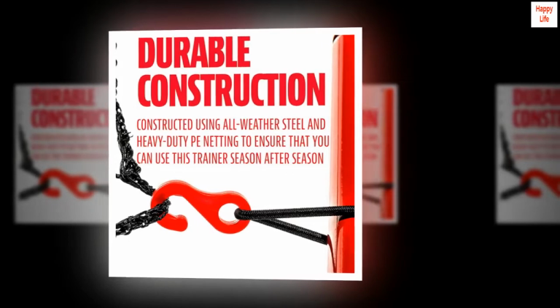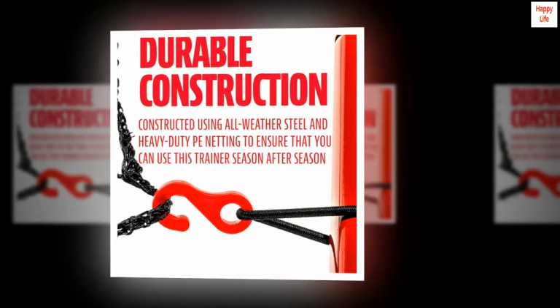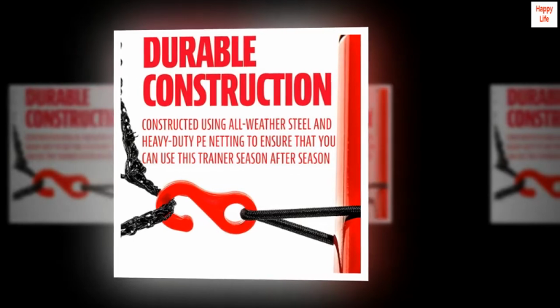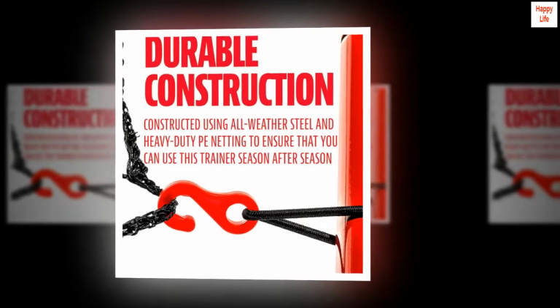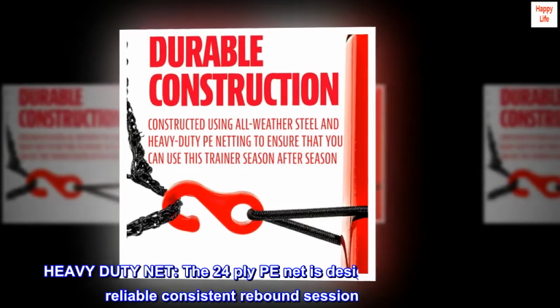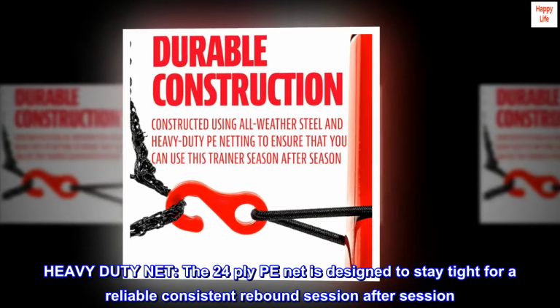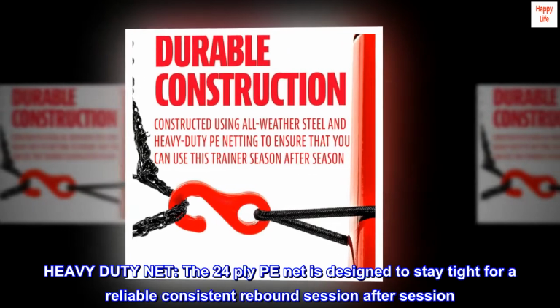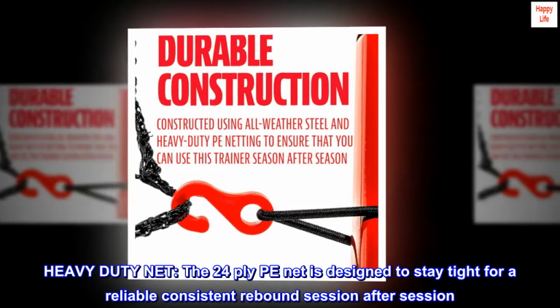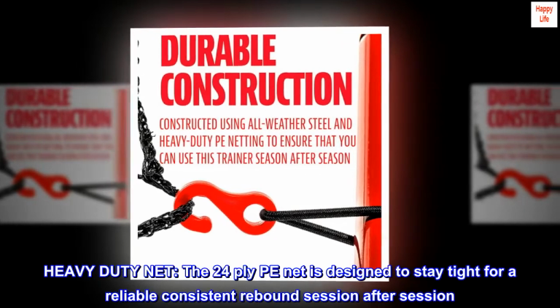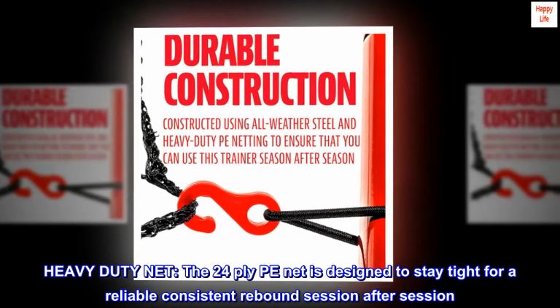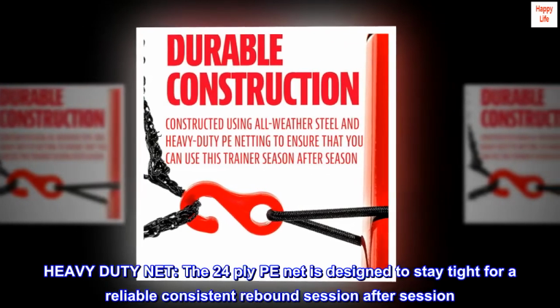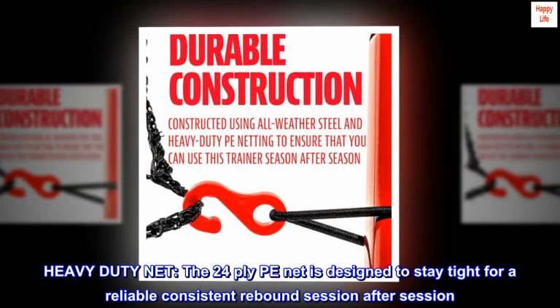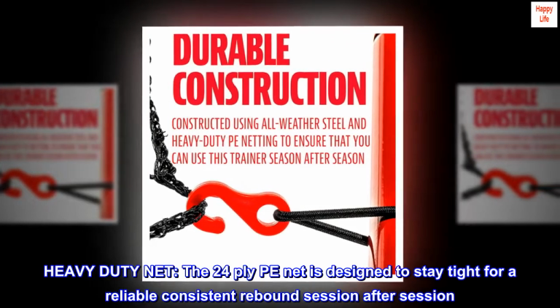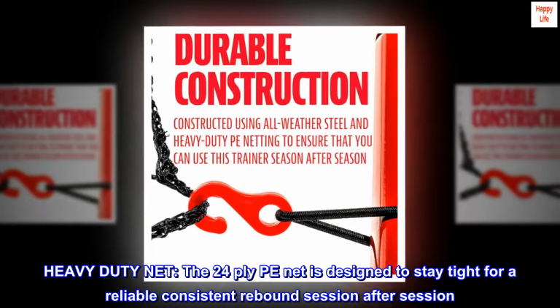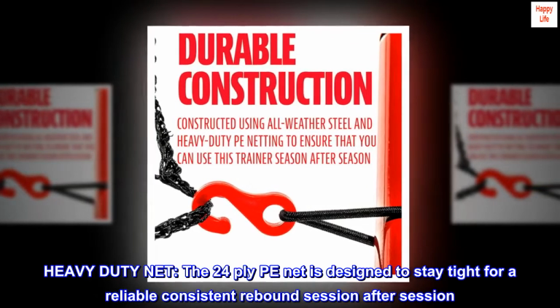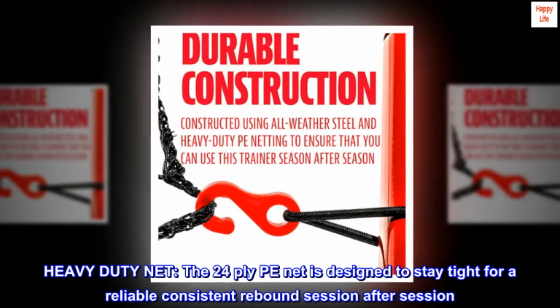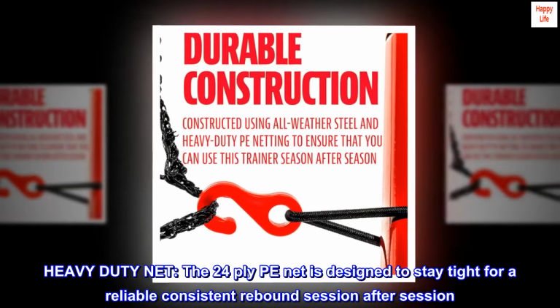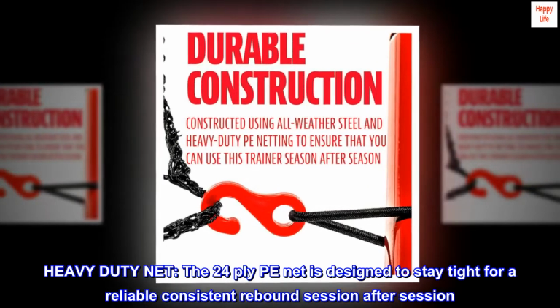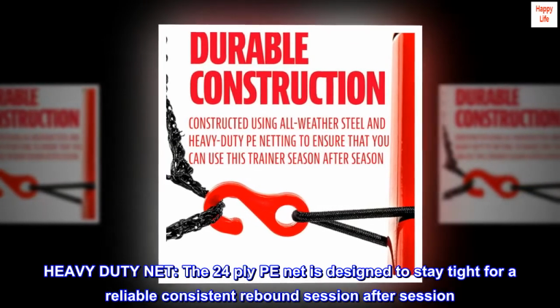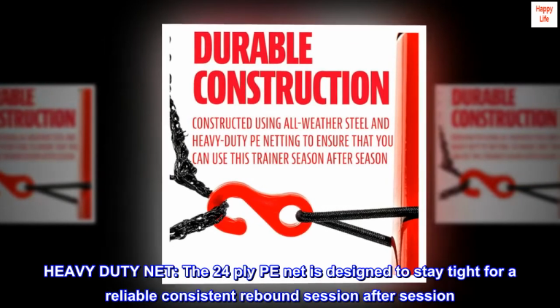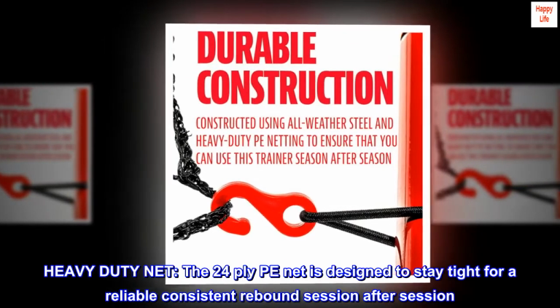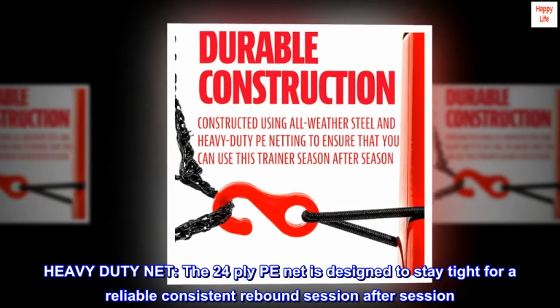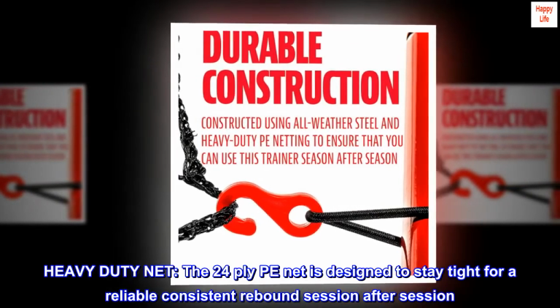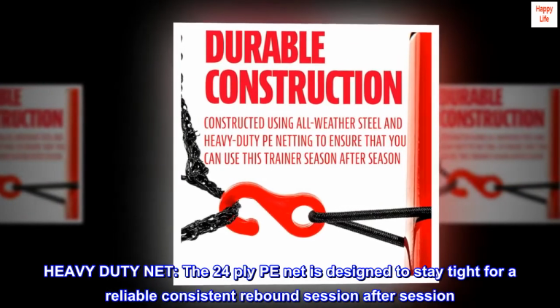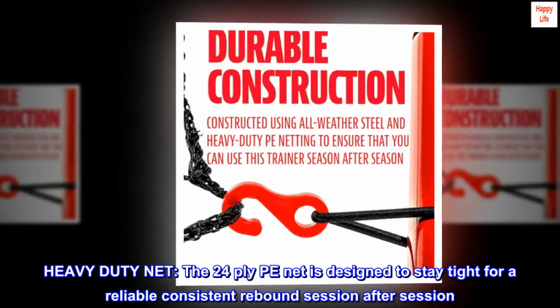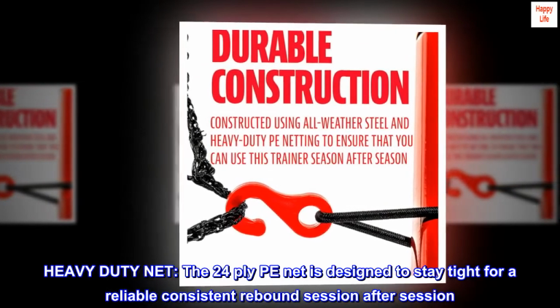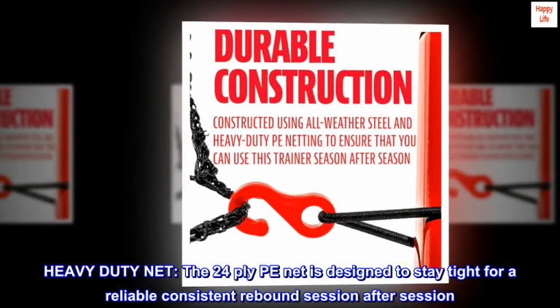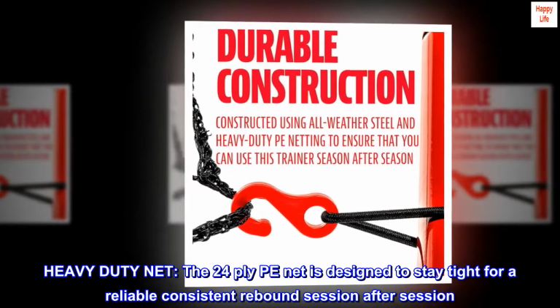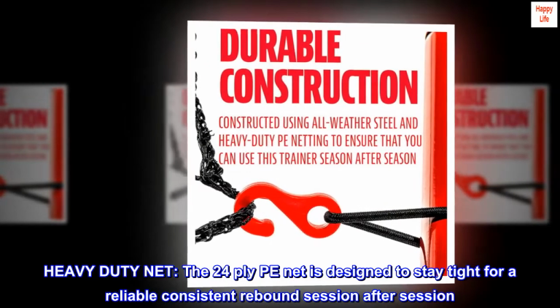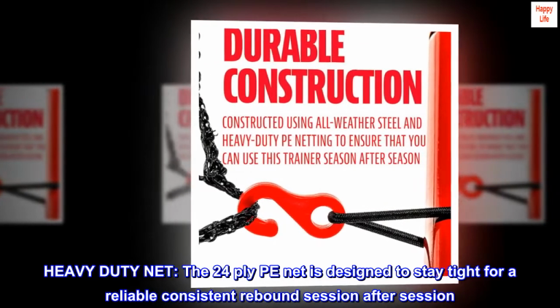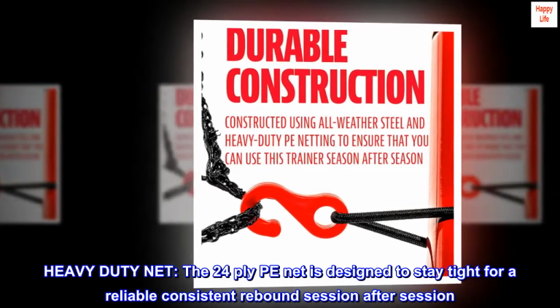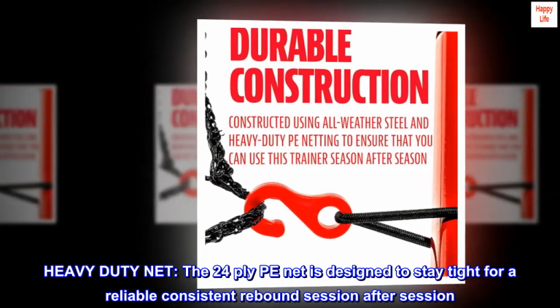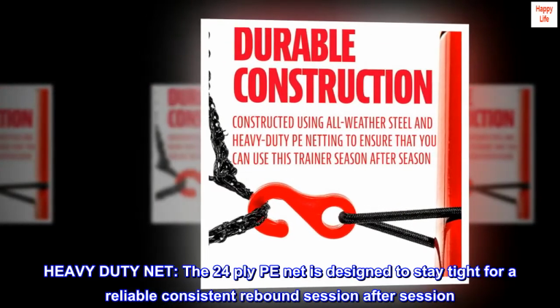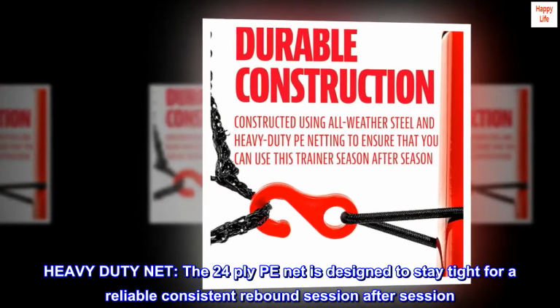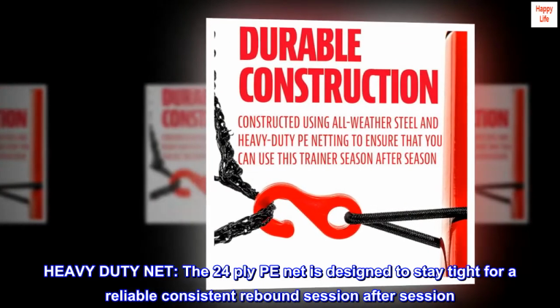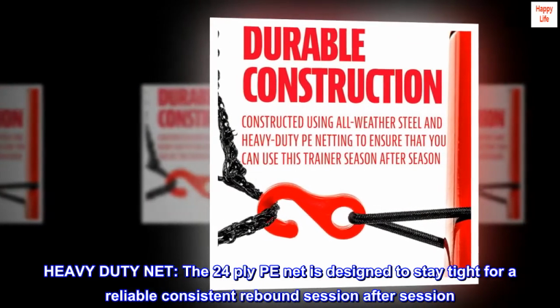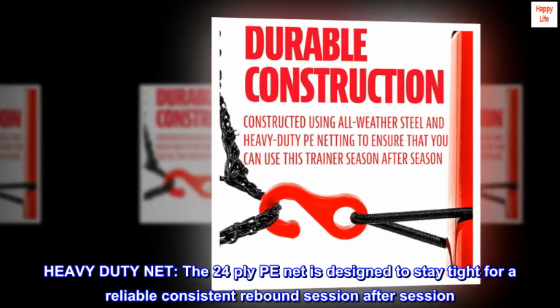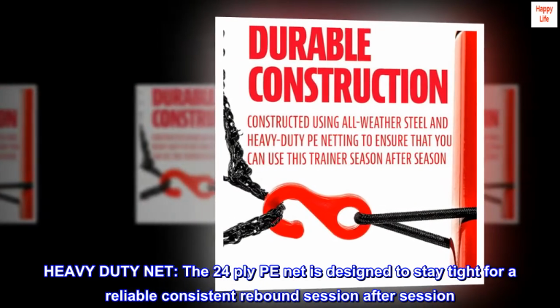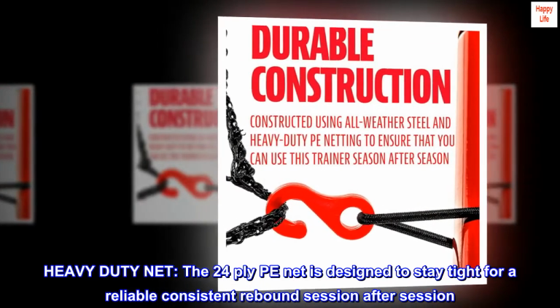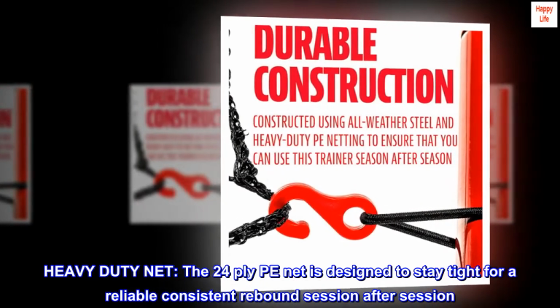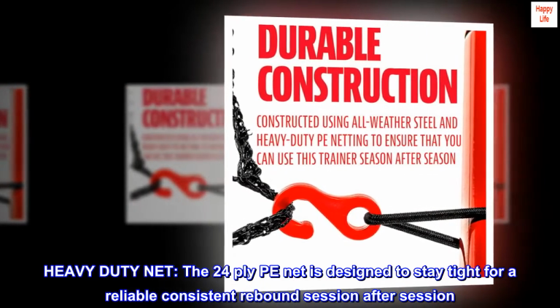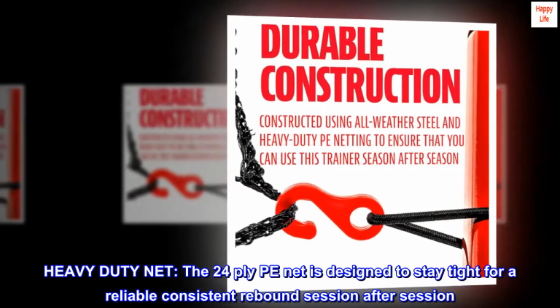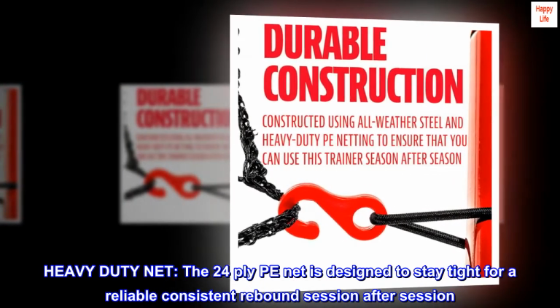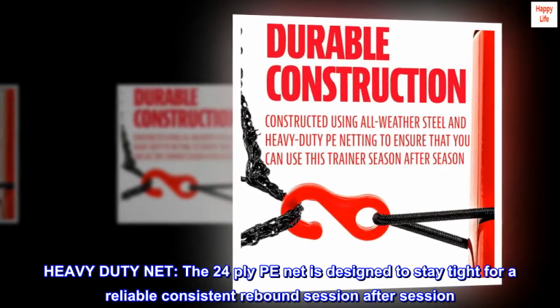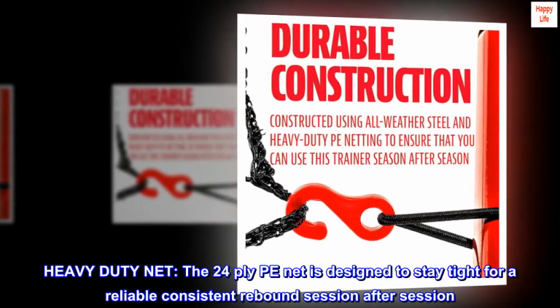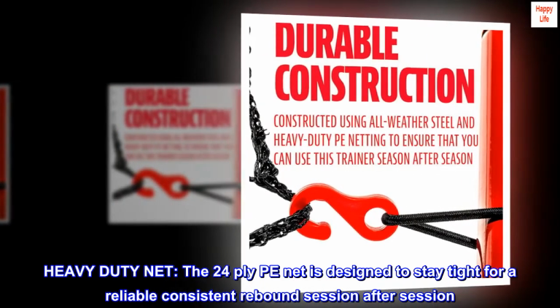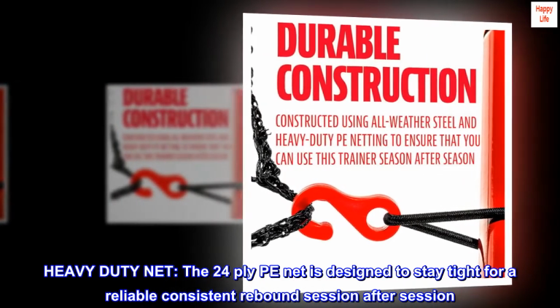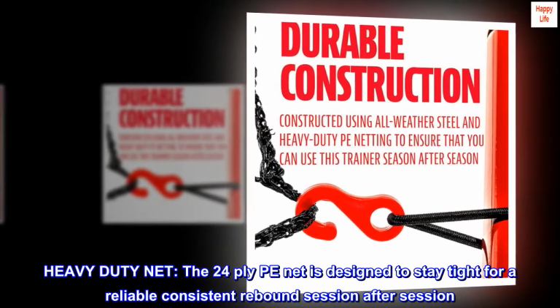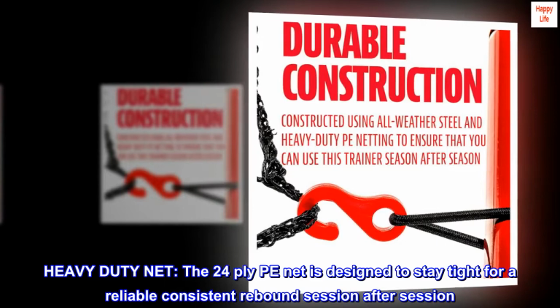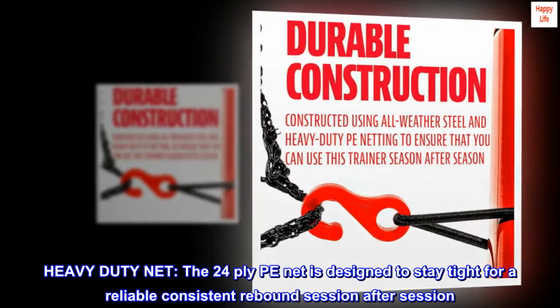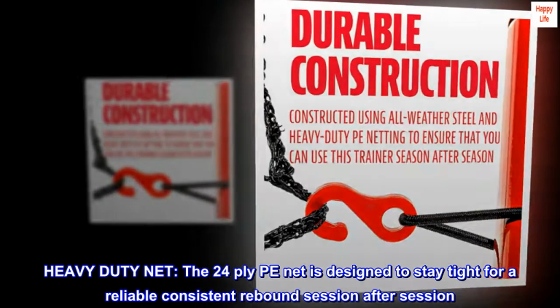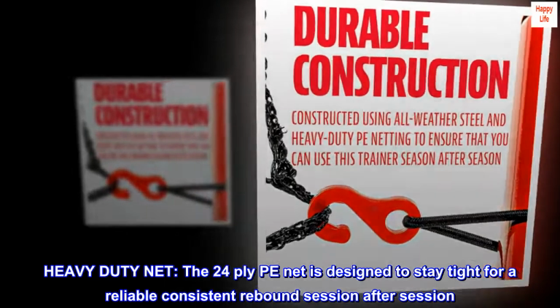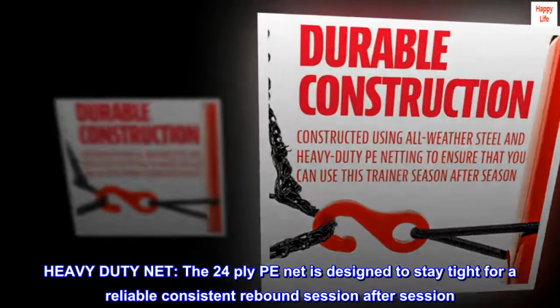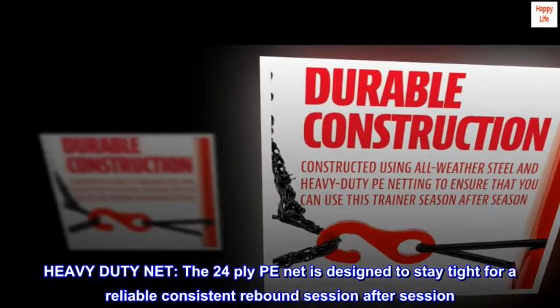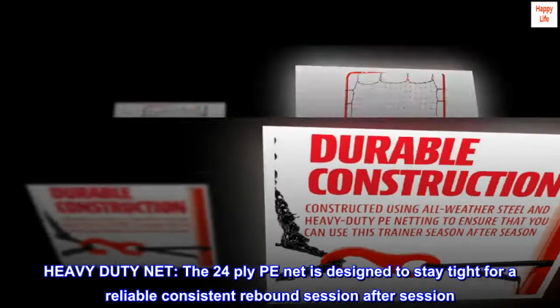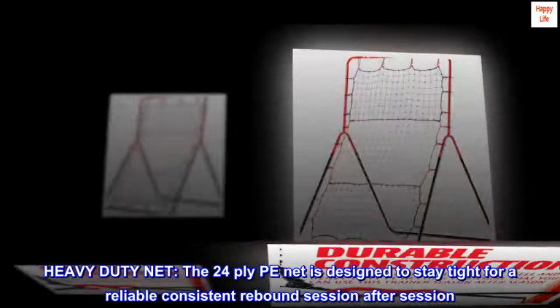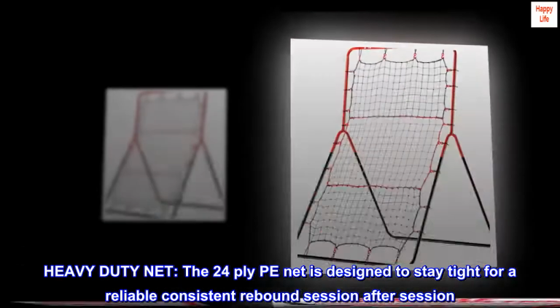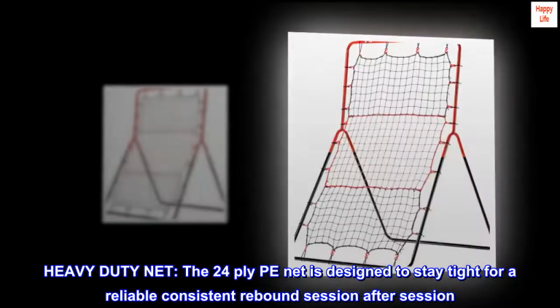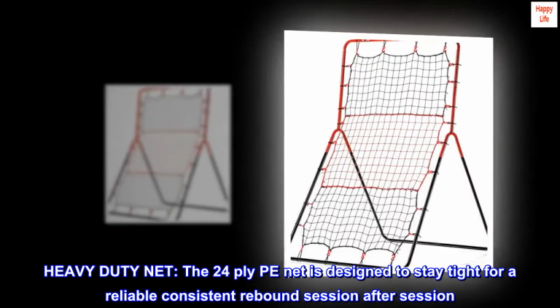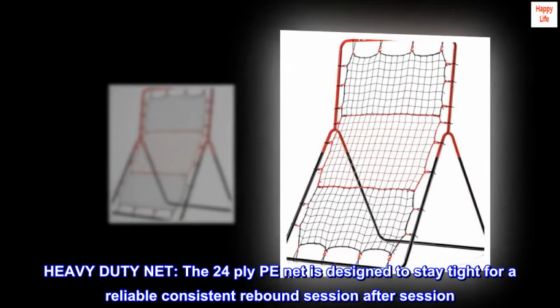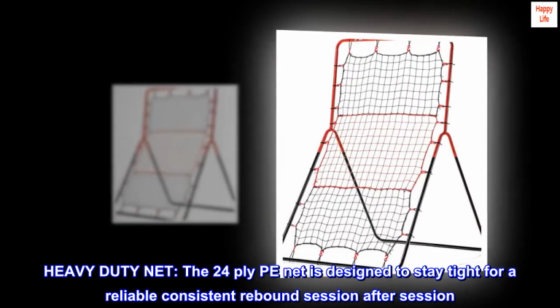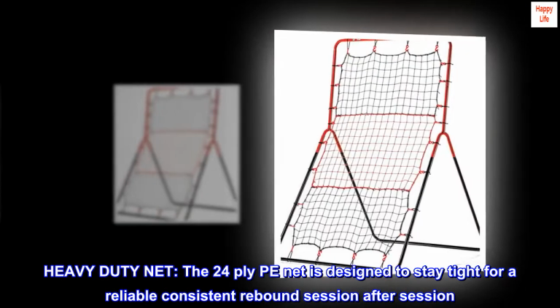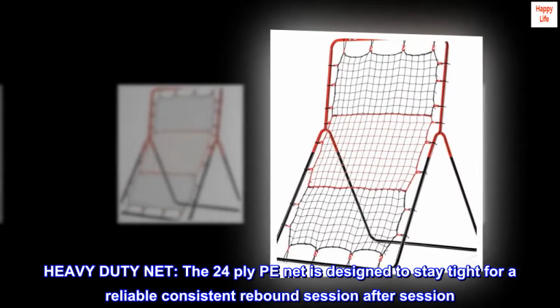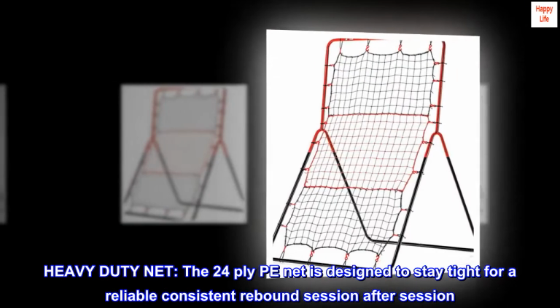Heavy duty net. The 24-ply PE net is designed to stay tight for a reliable, consistent rebound session after session.